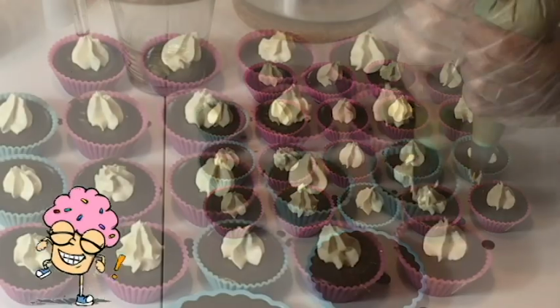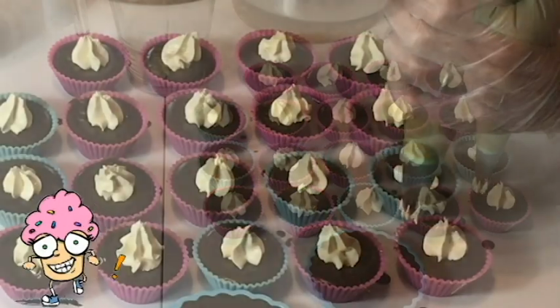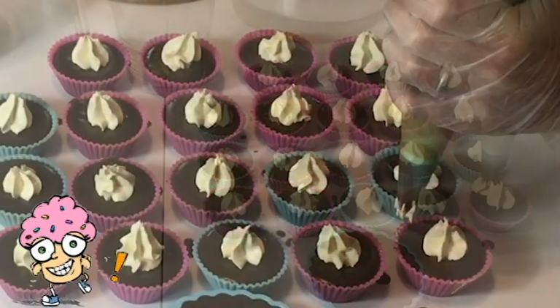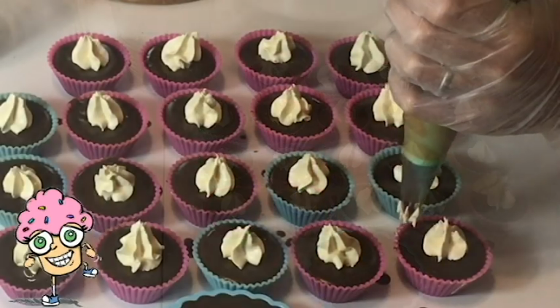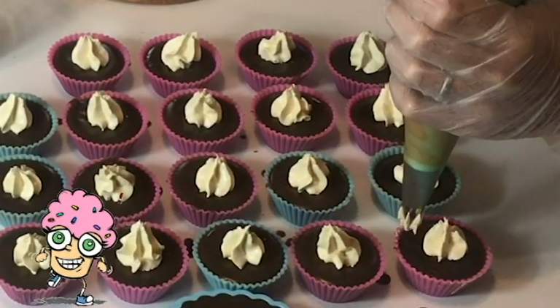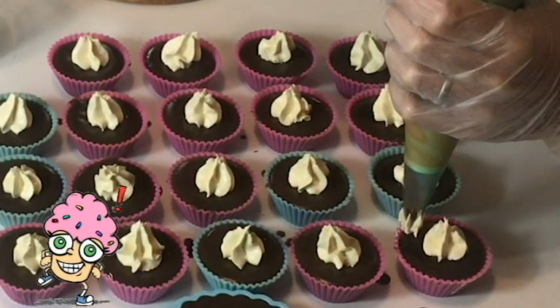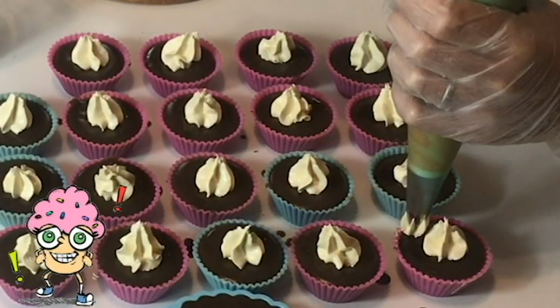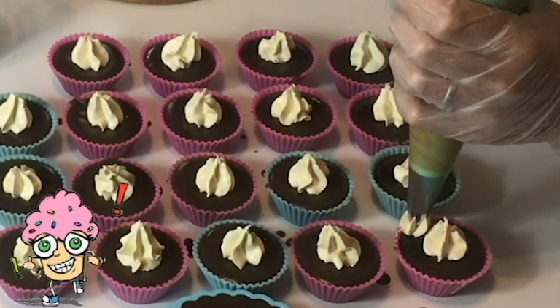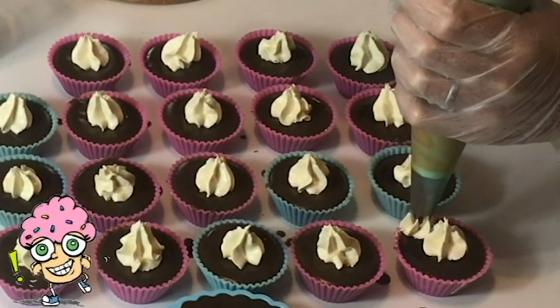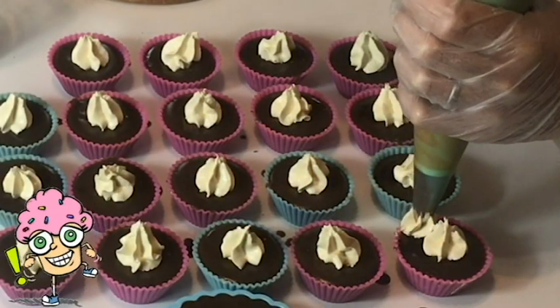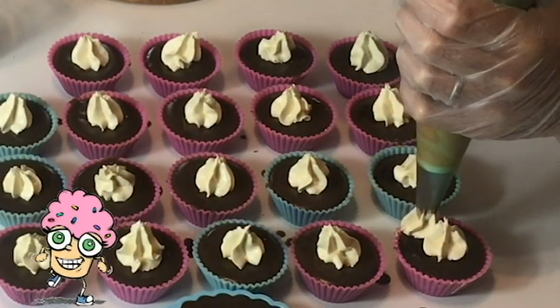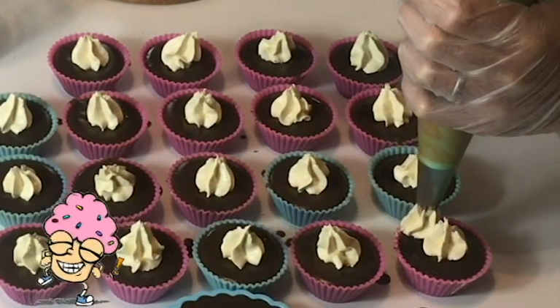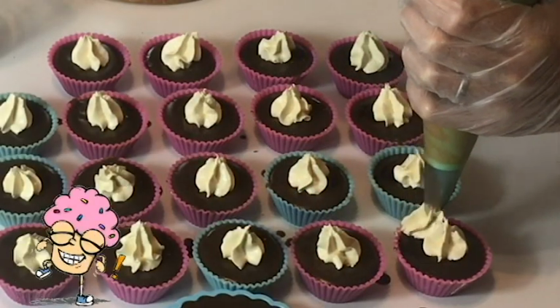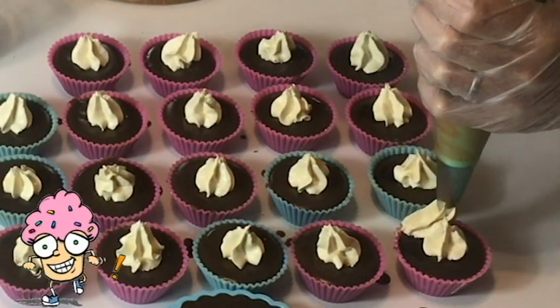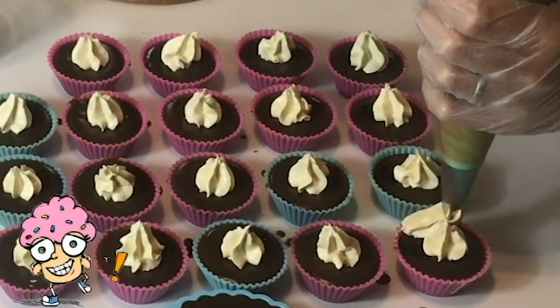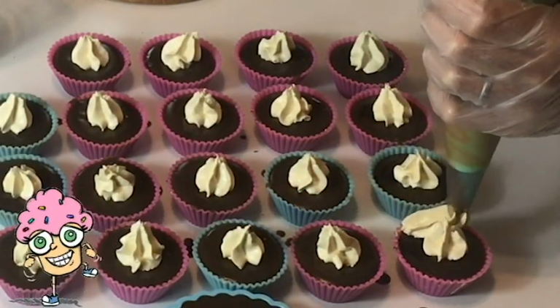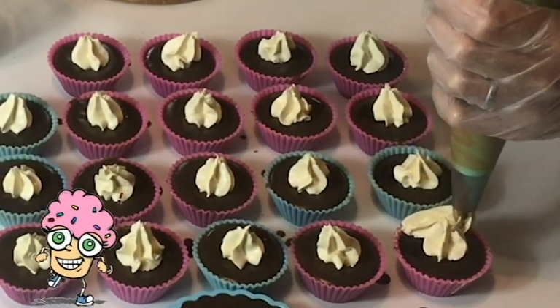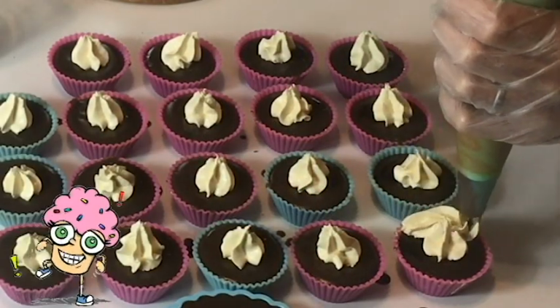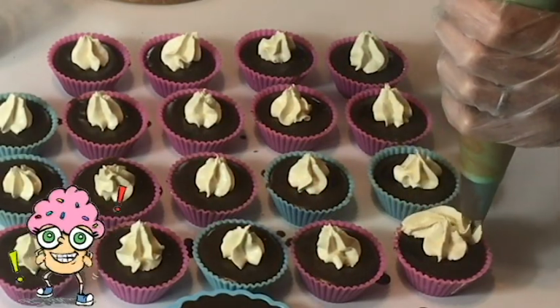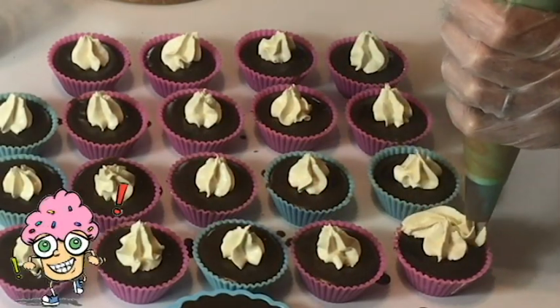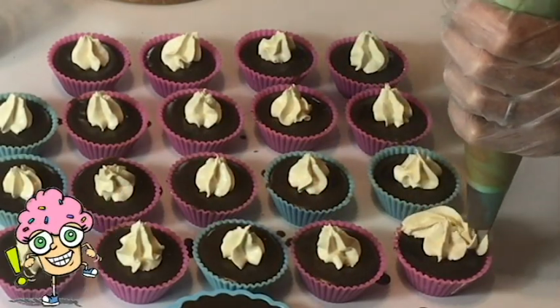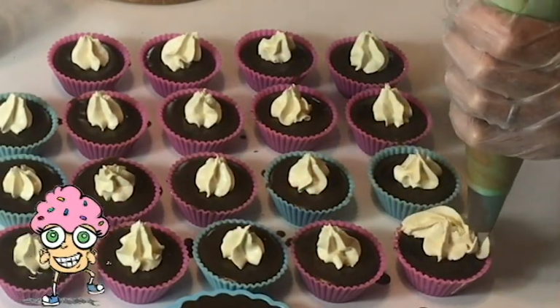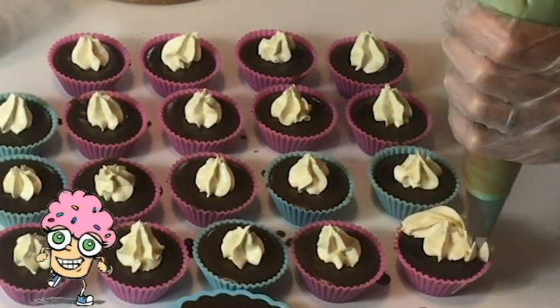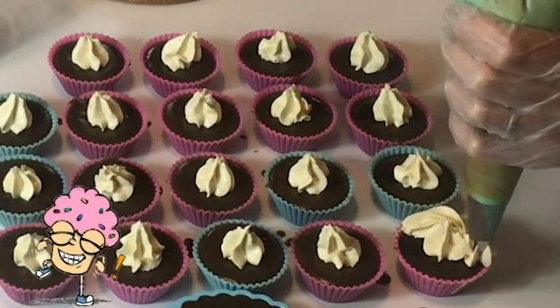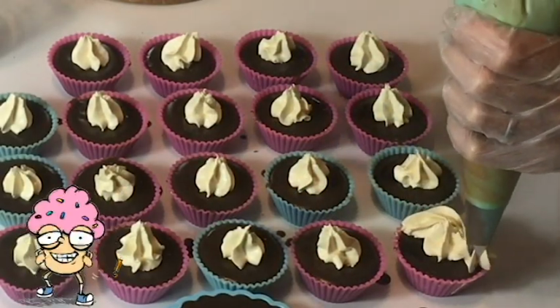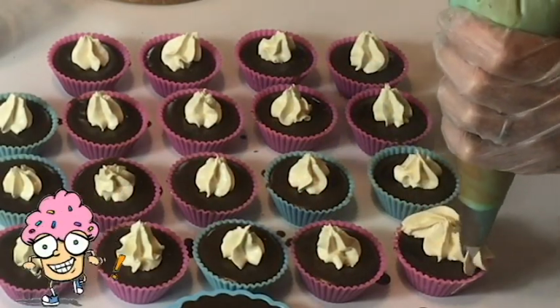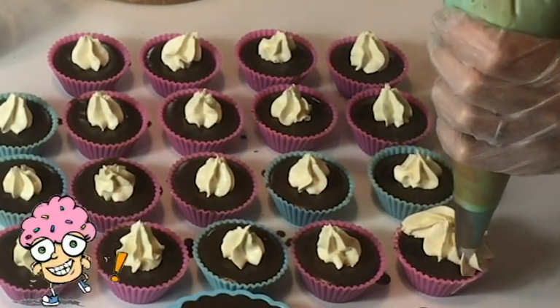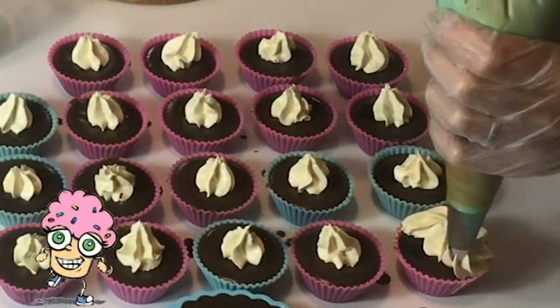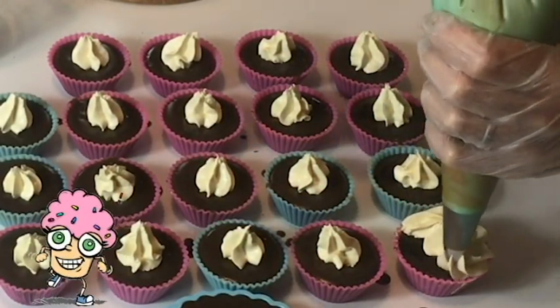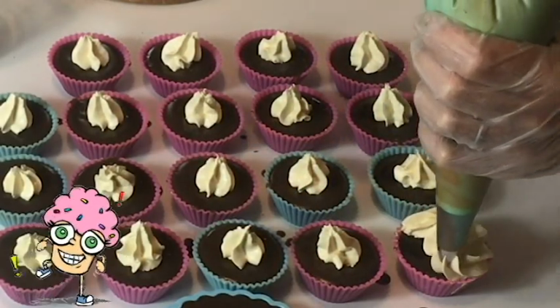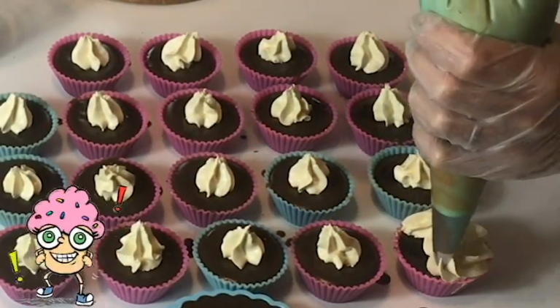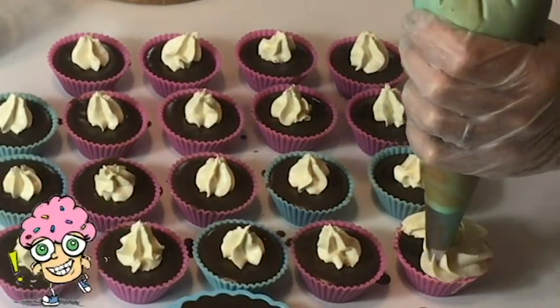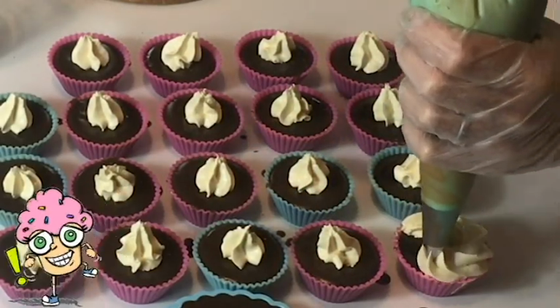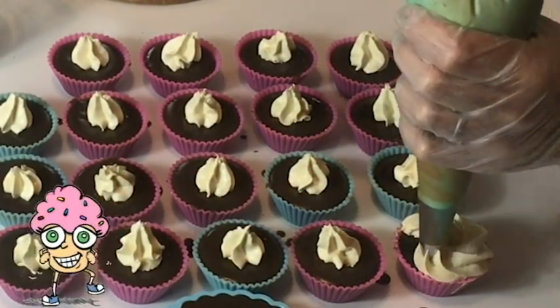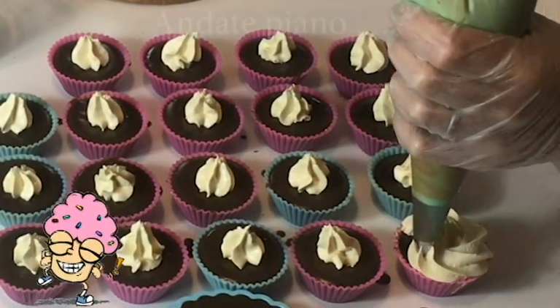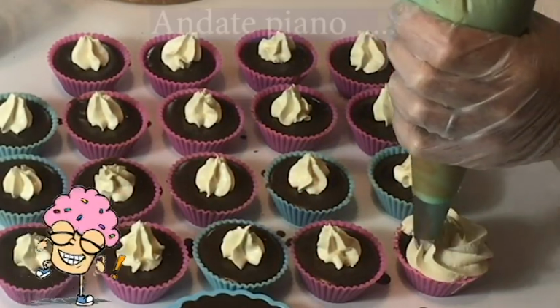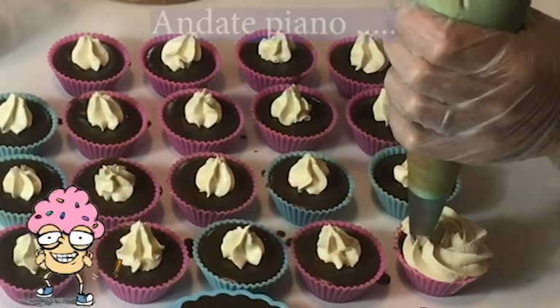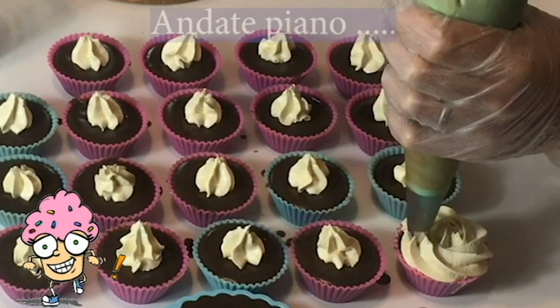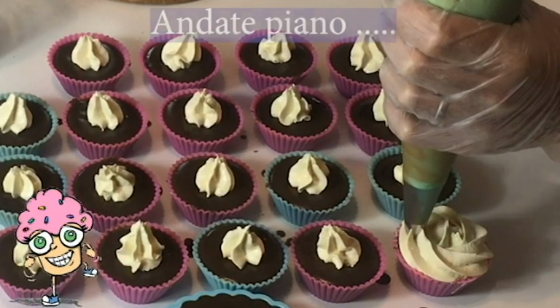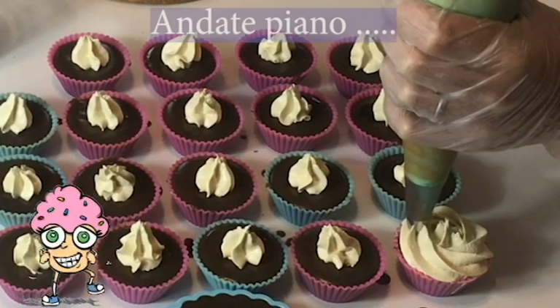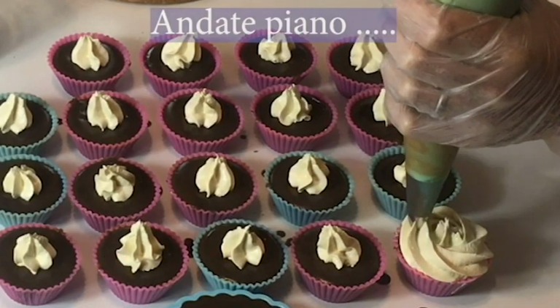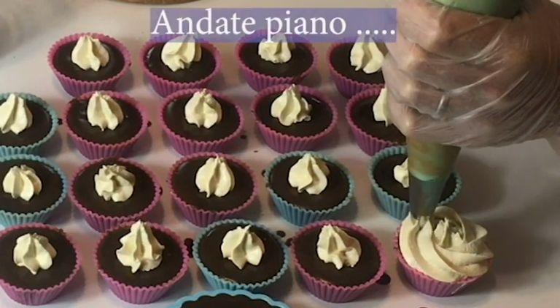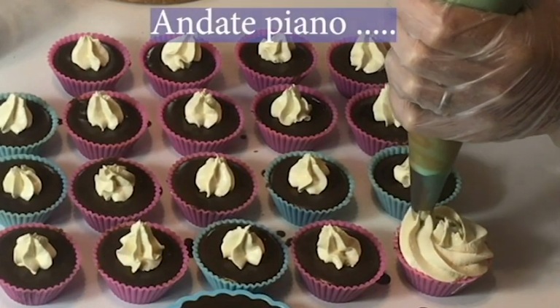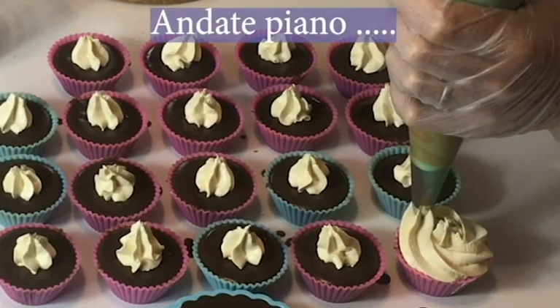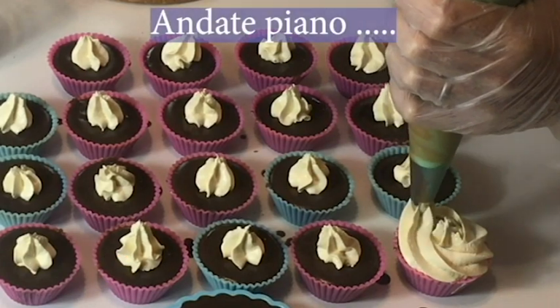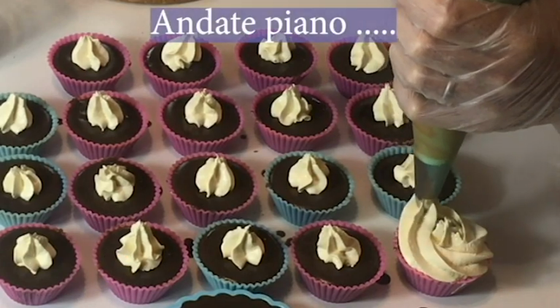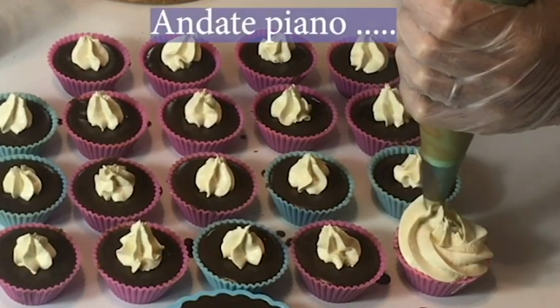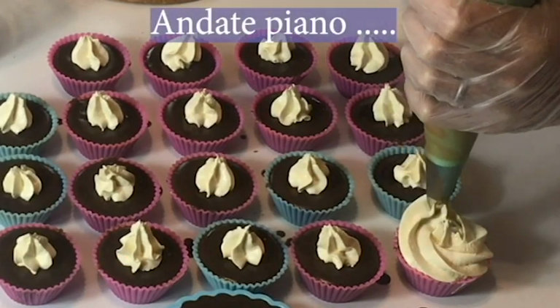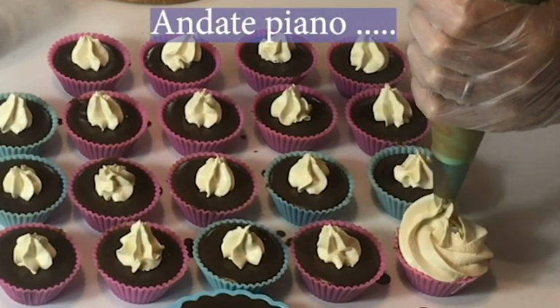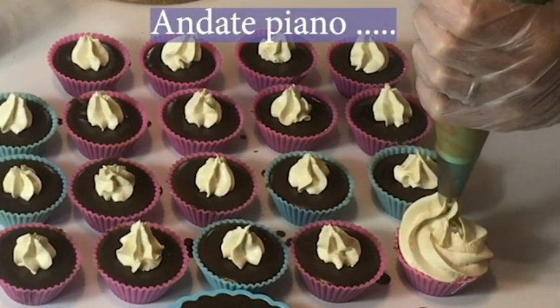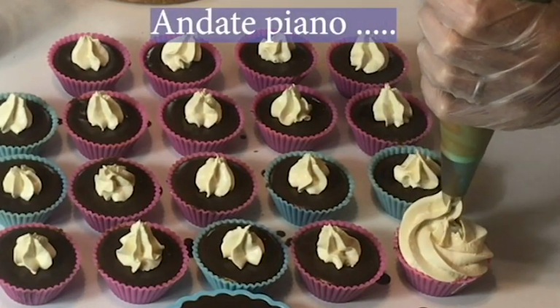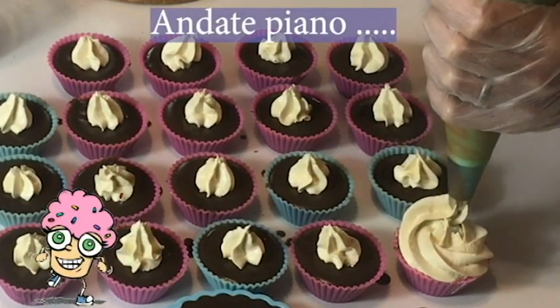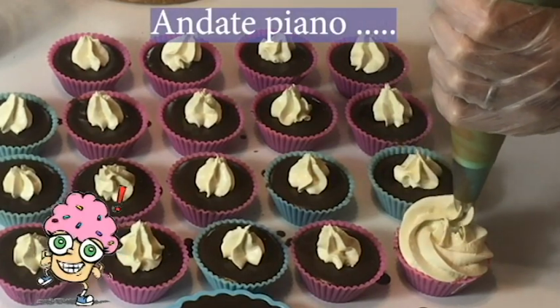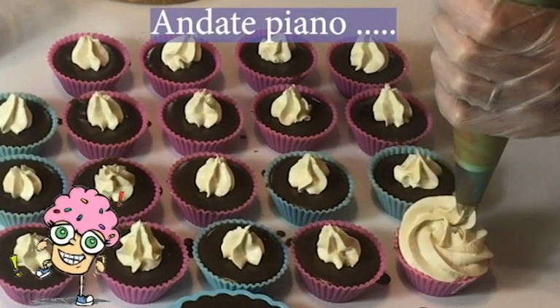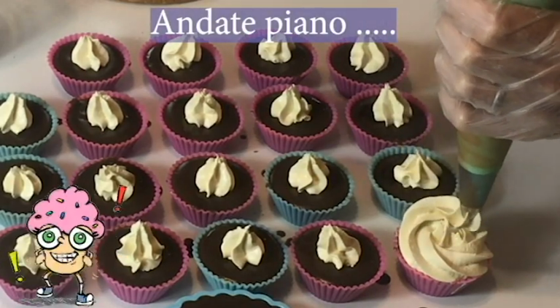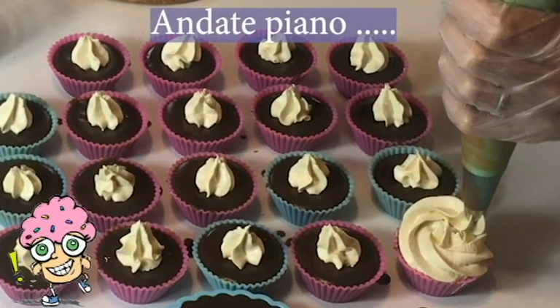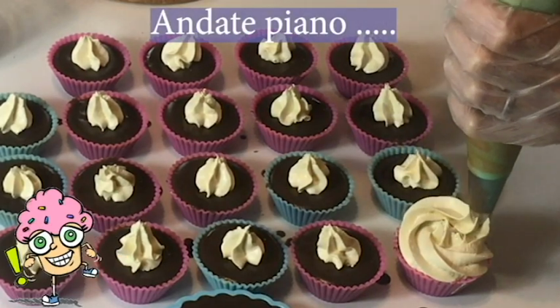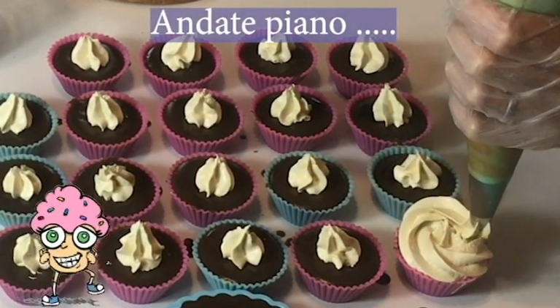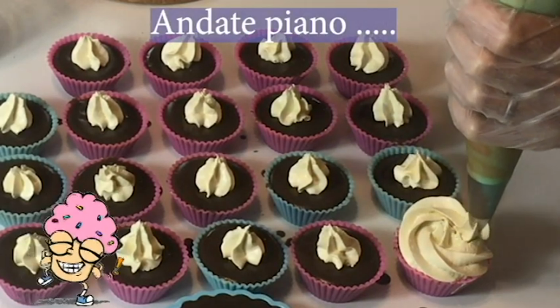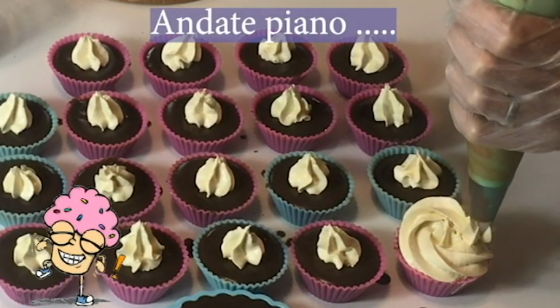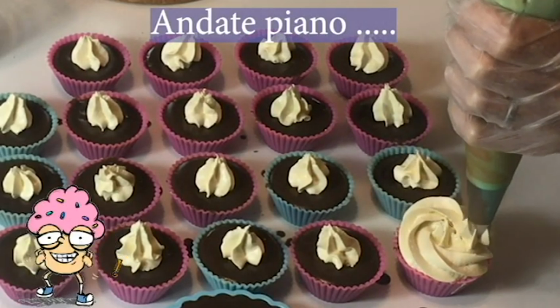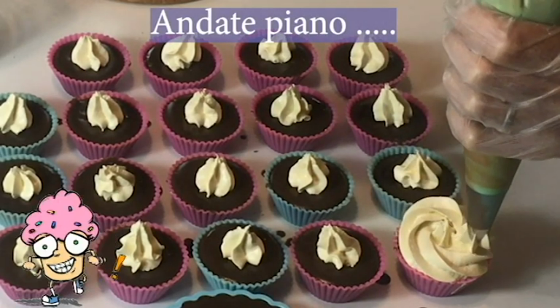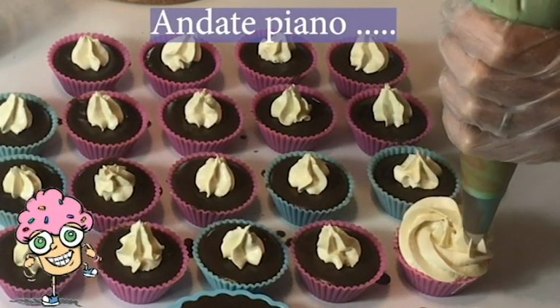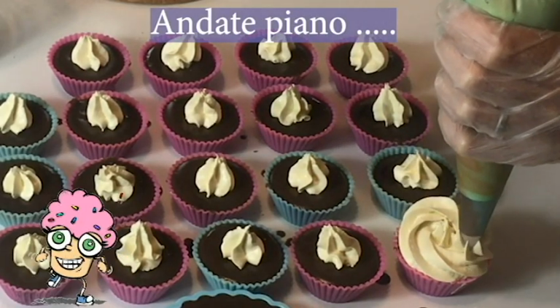Procediamo con l'esterno. Non abbiate premura.